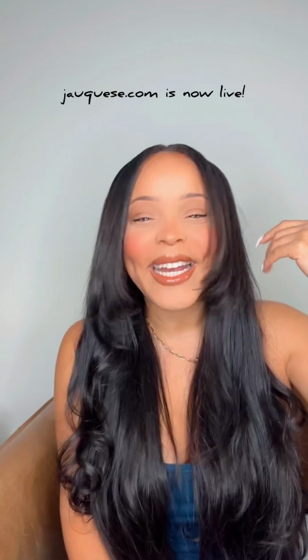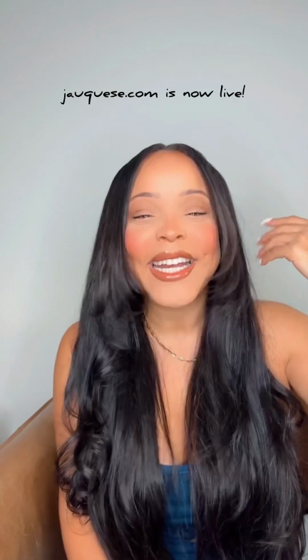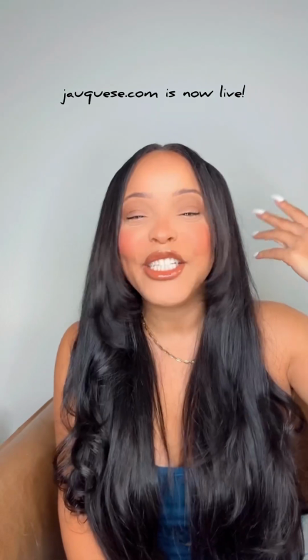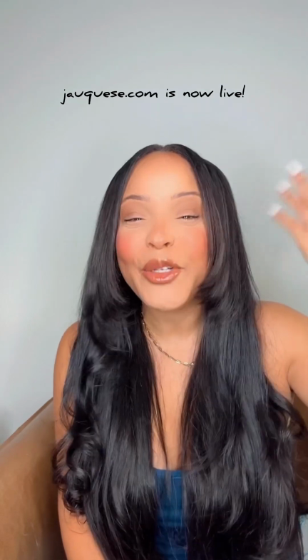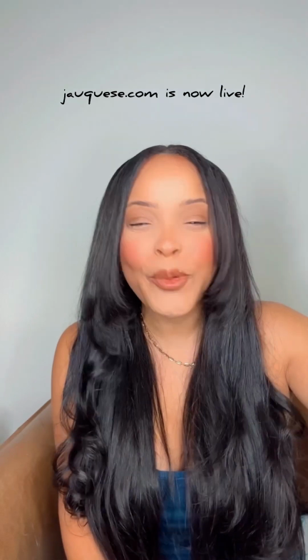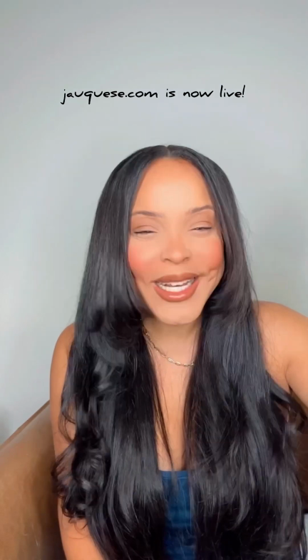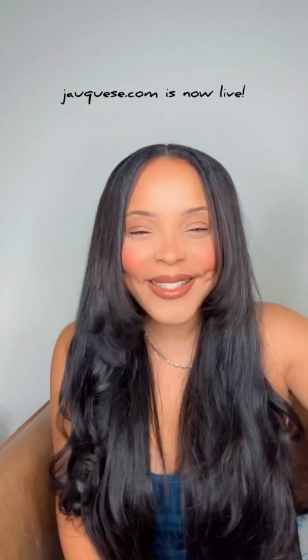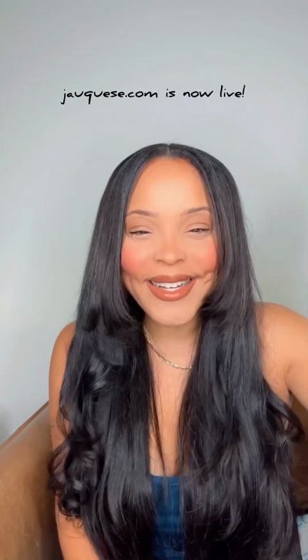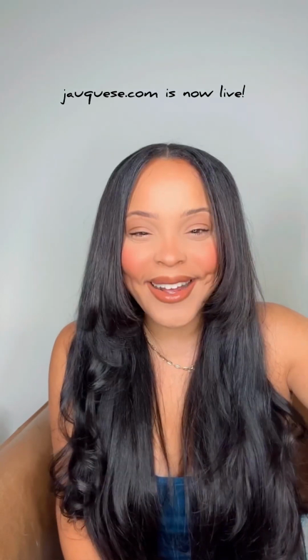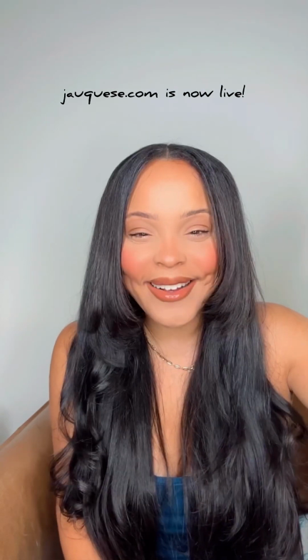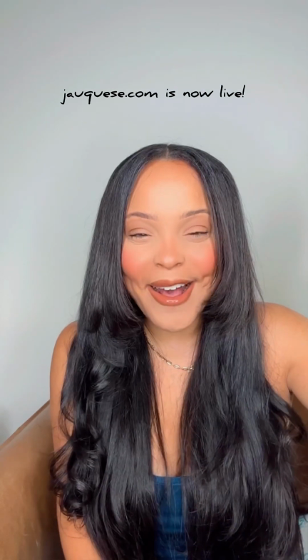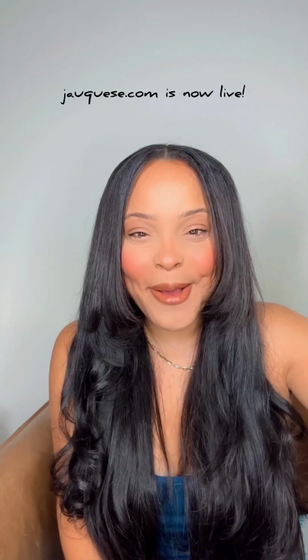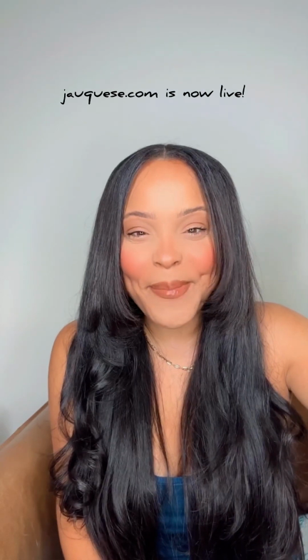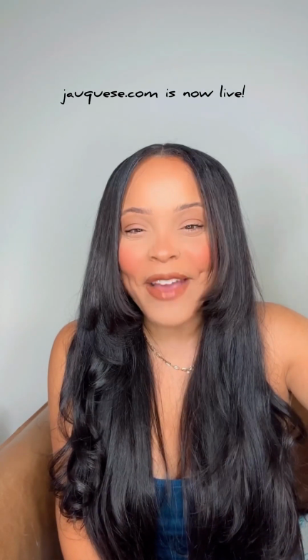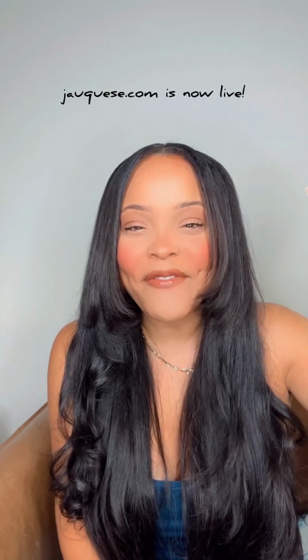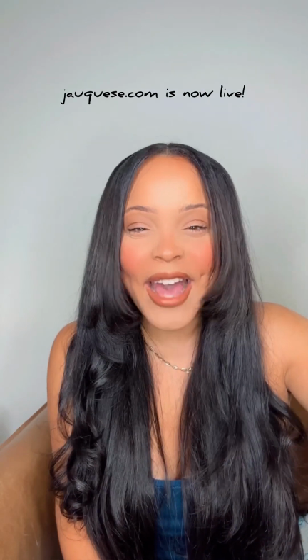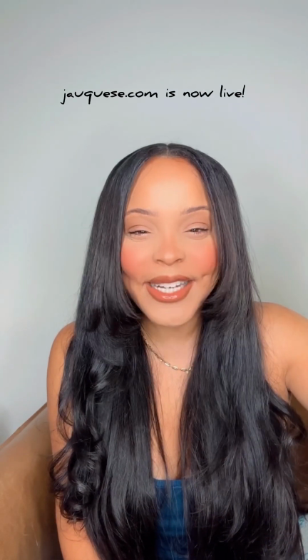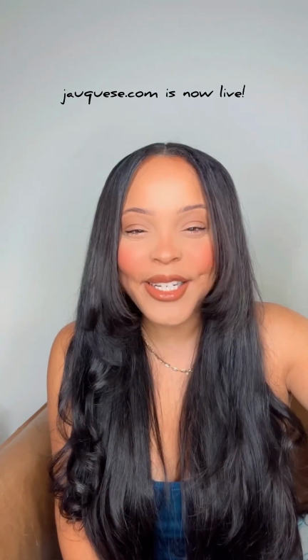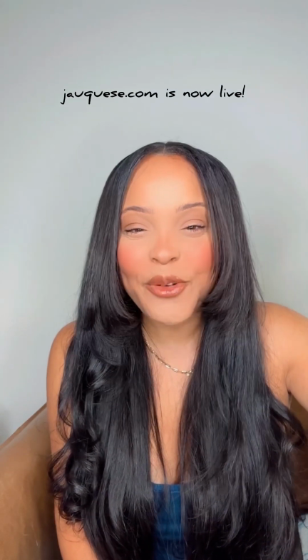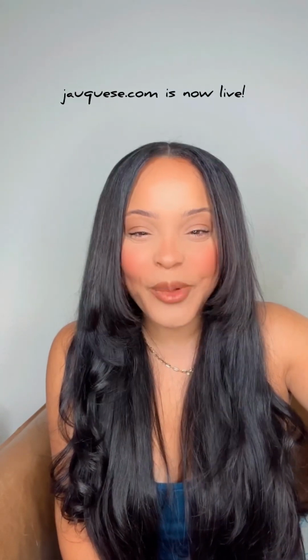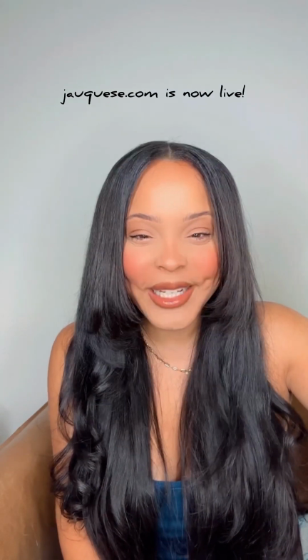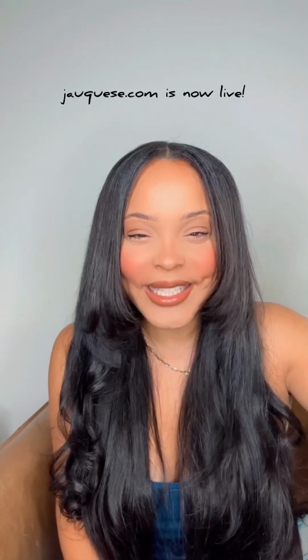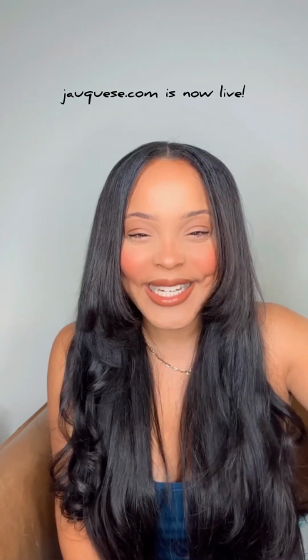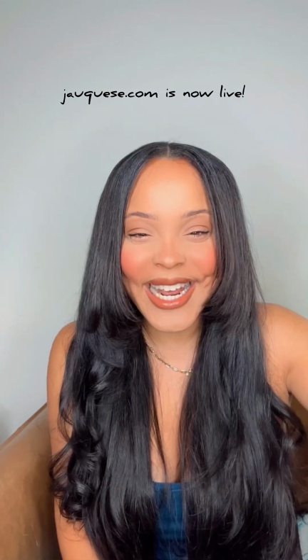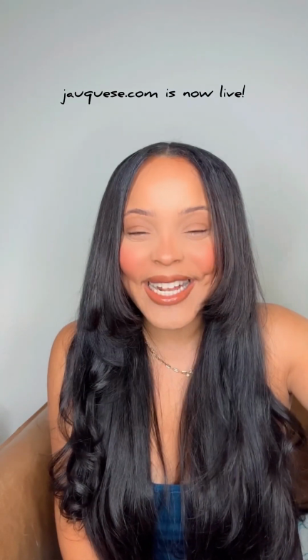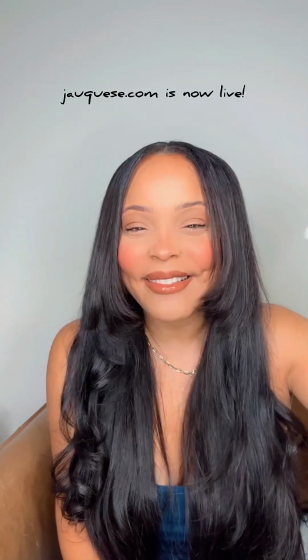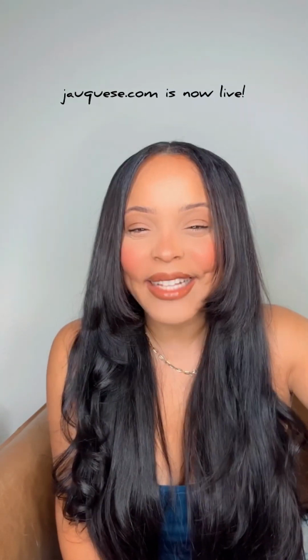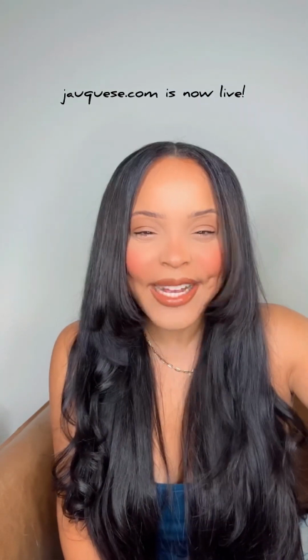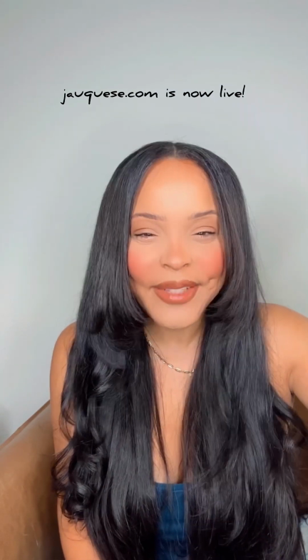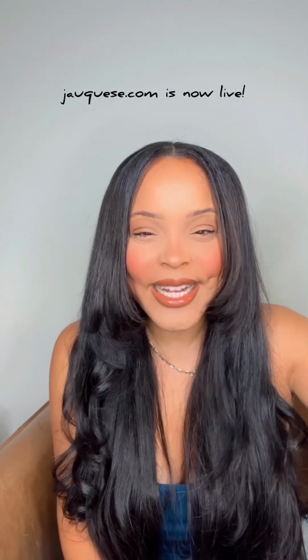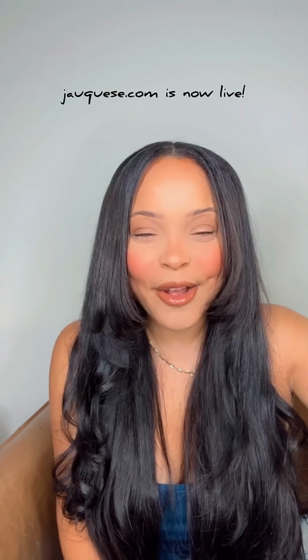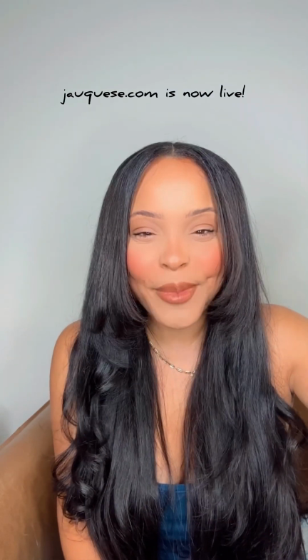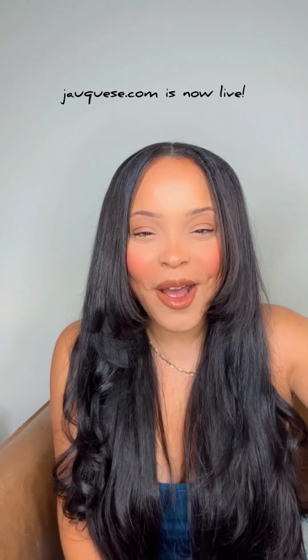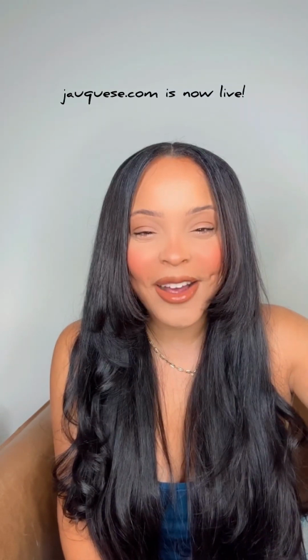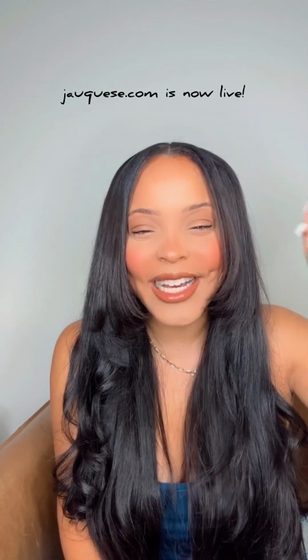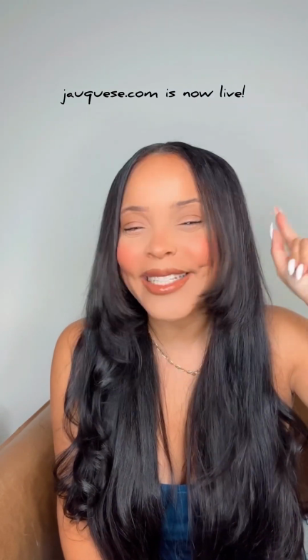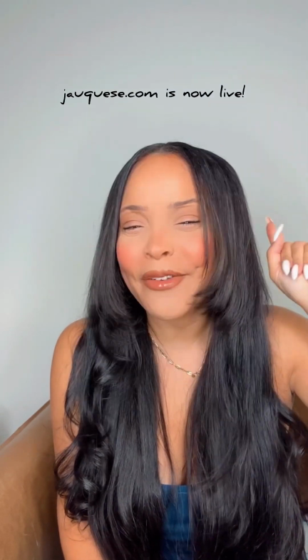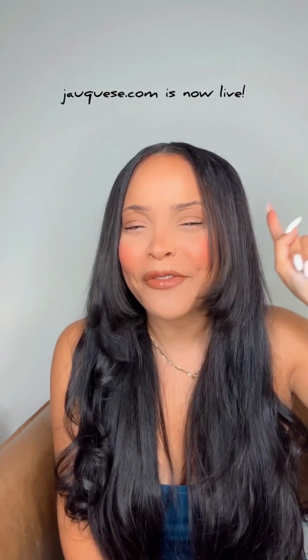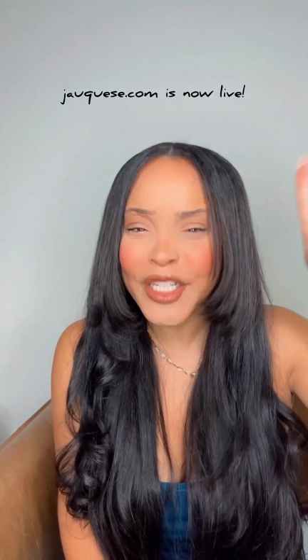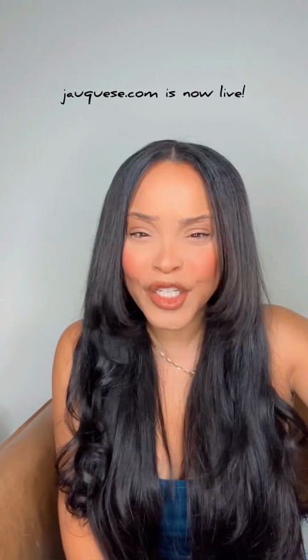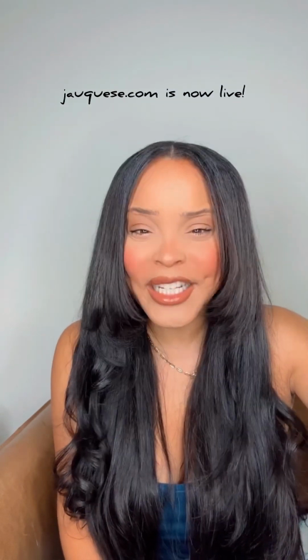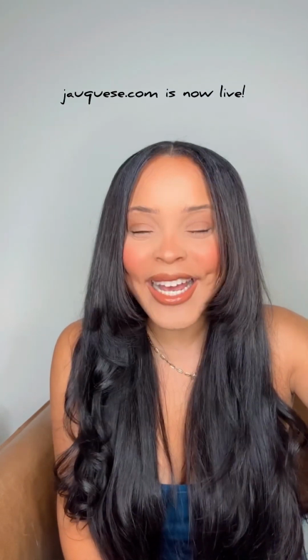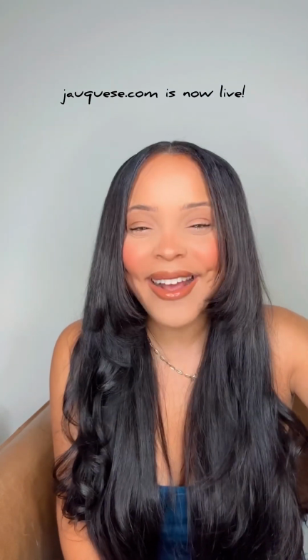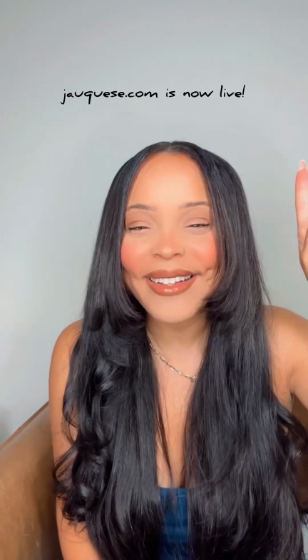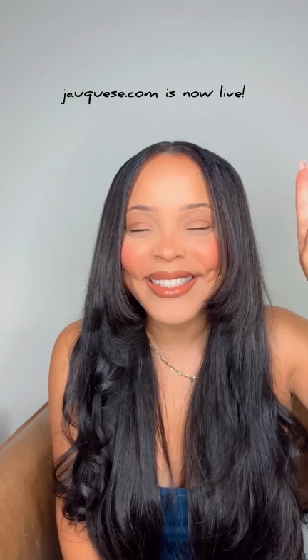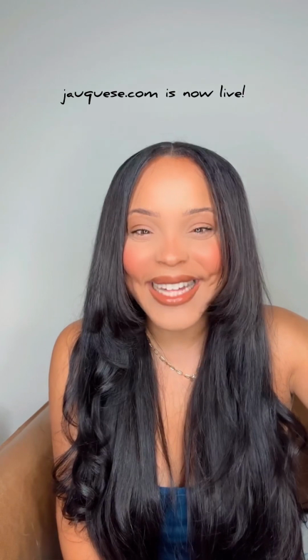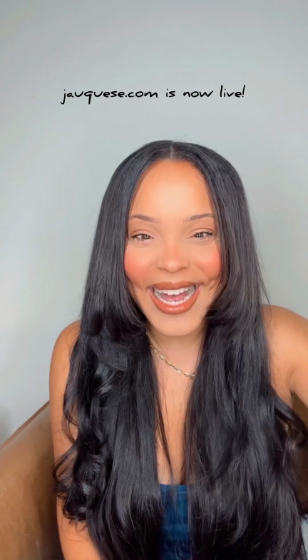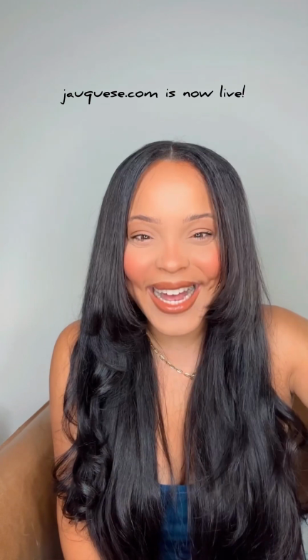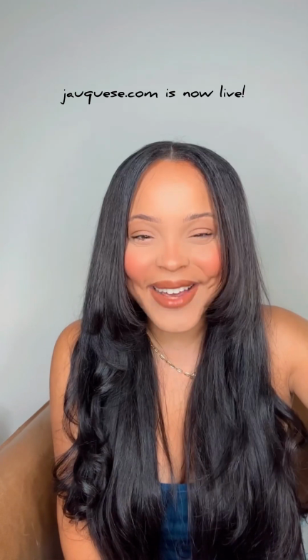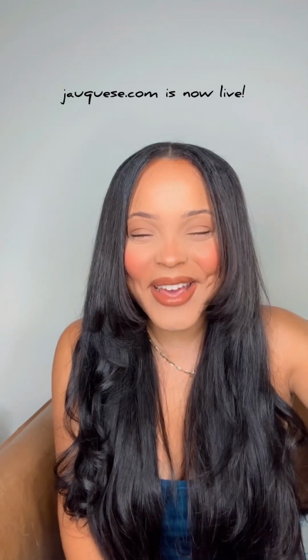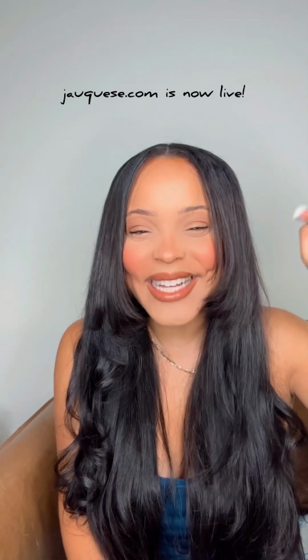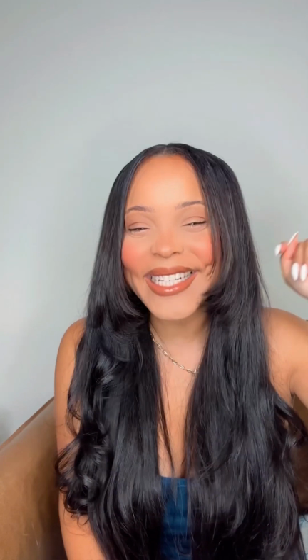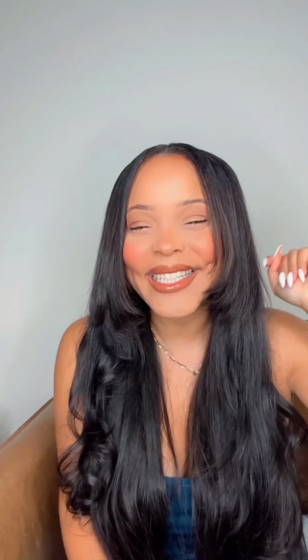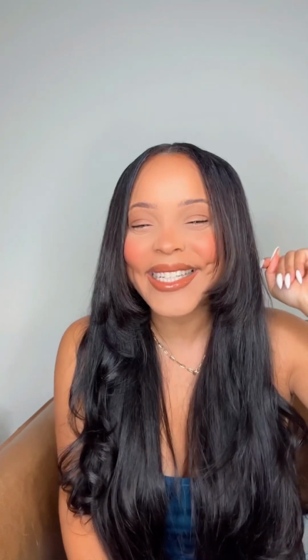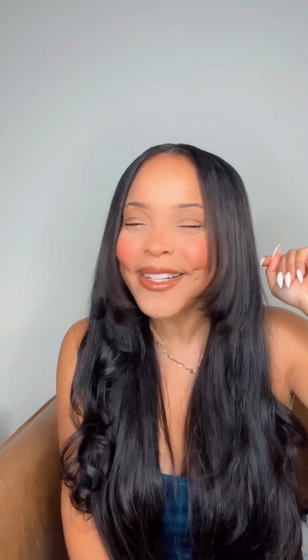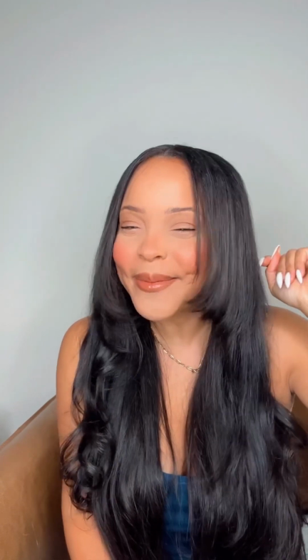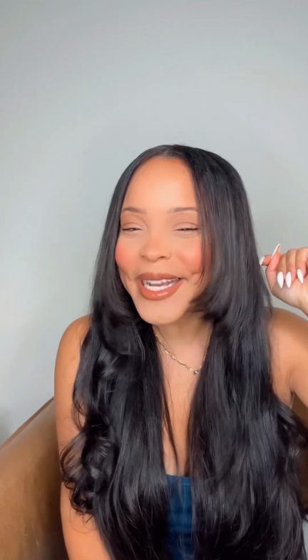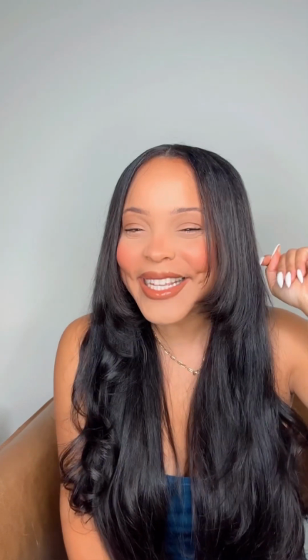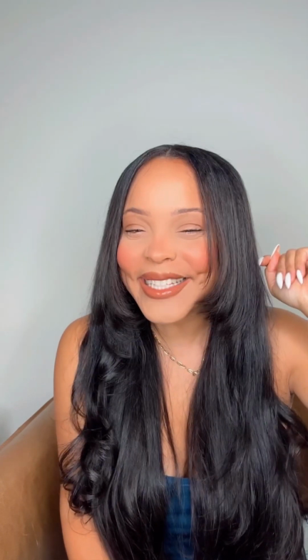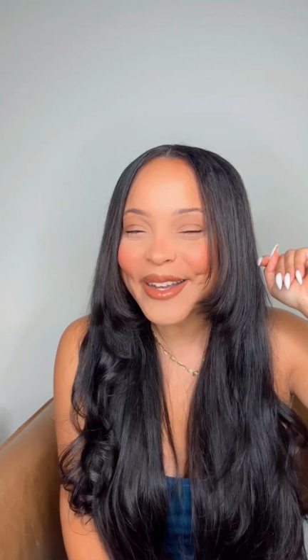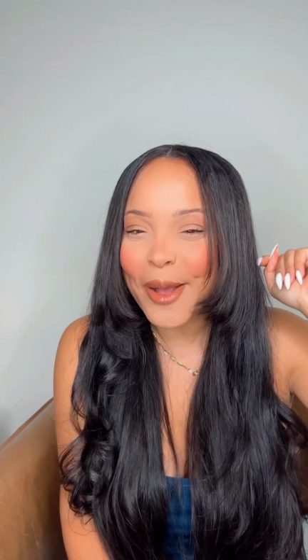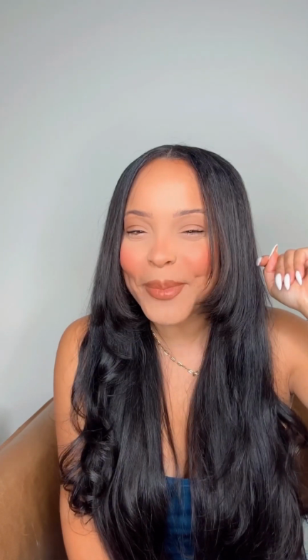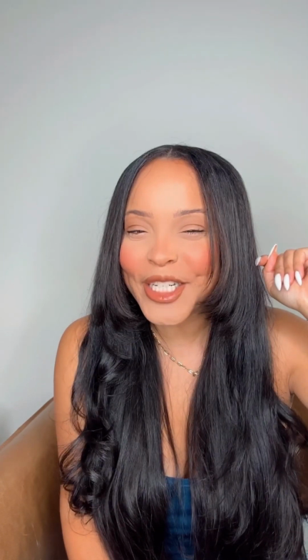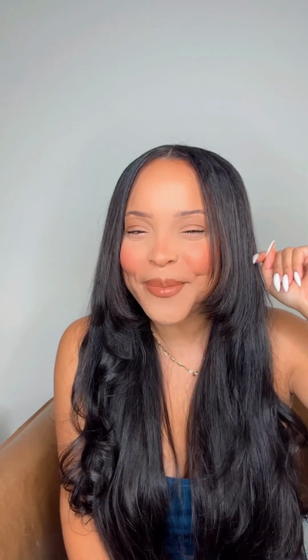Jaquees.com, my fashion, real estate, and lifestyle blog is officially live and to celebrate this accomplishment,